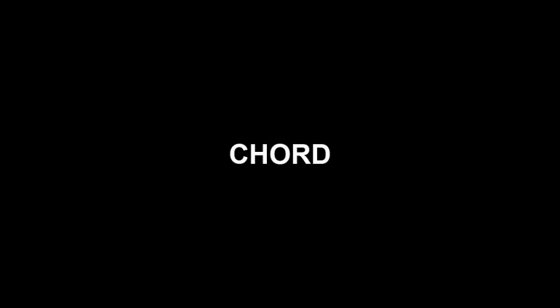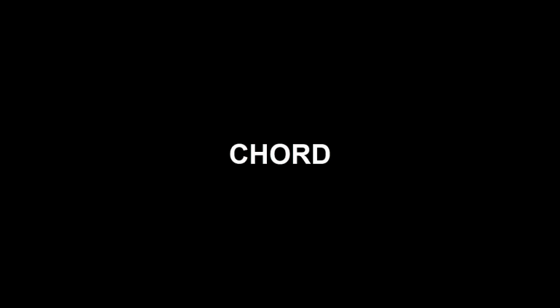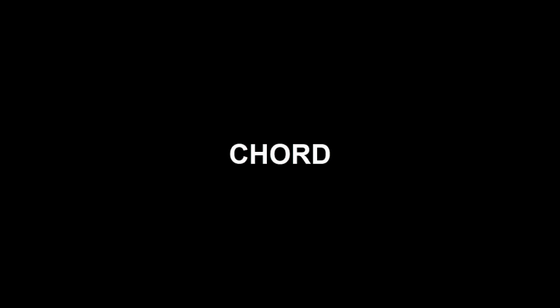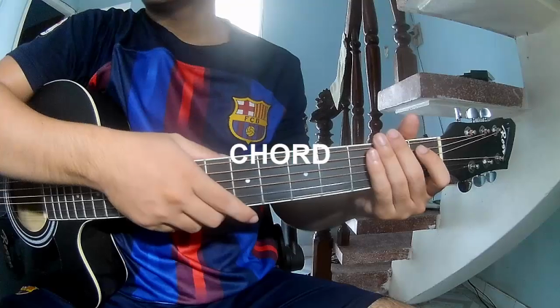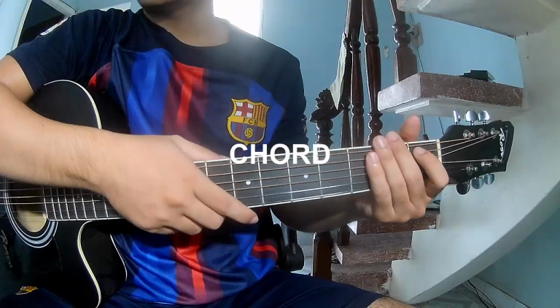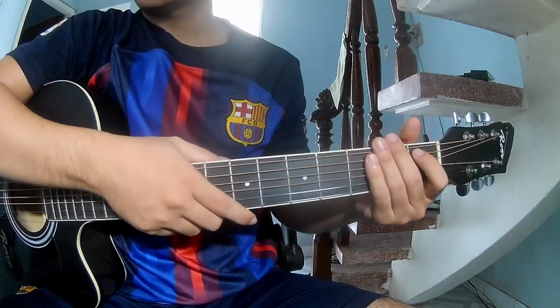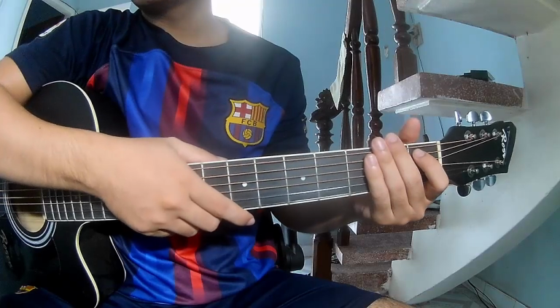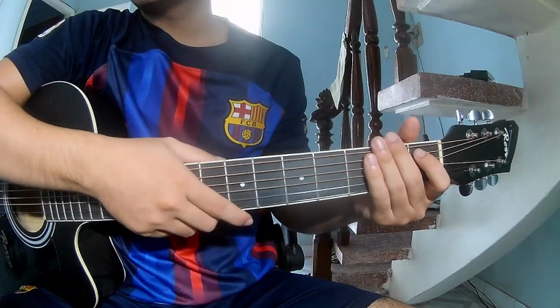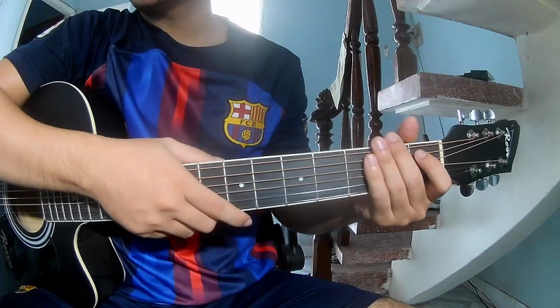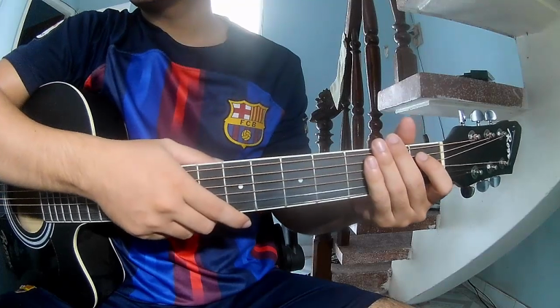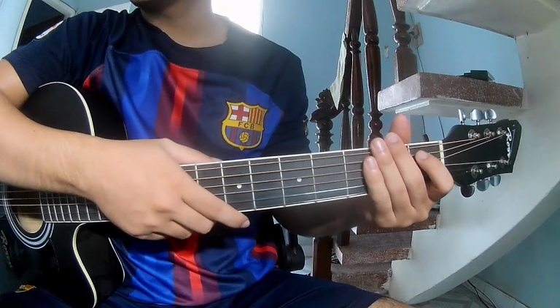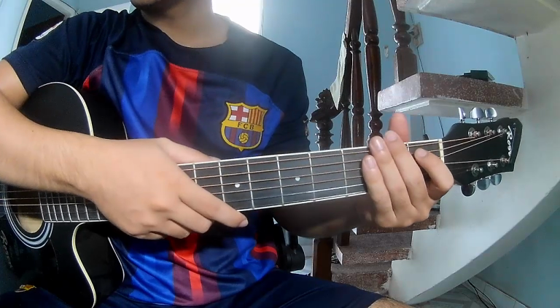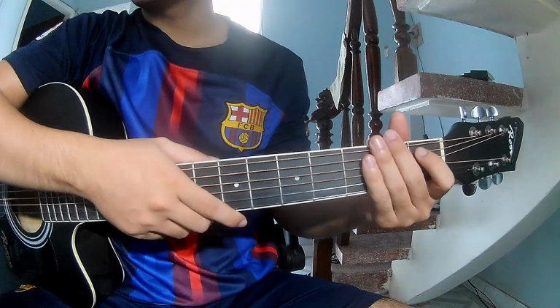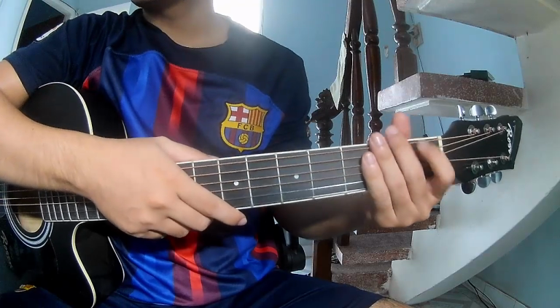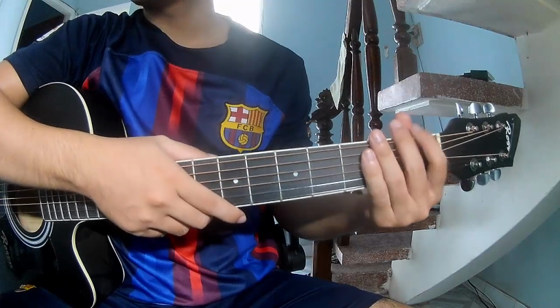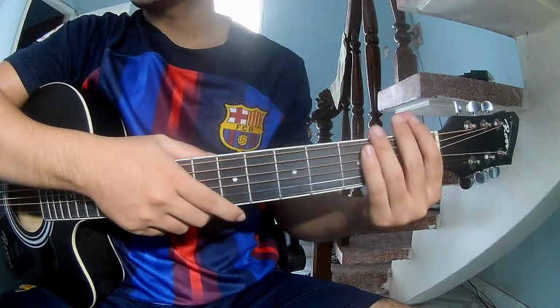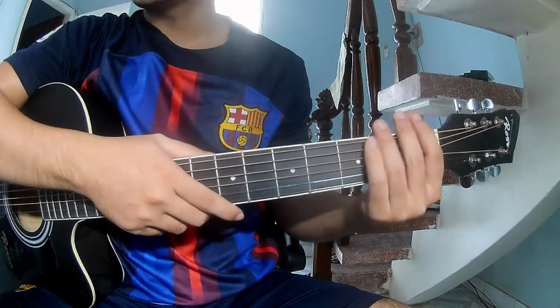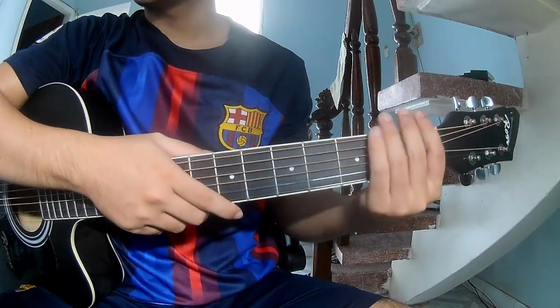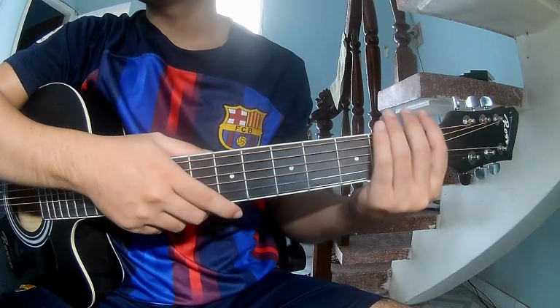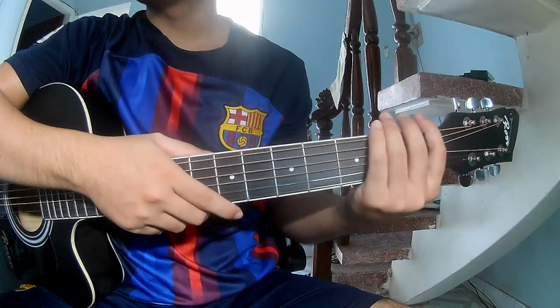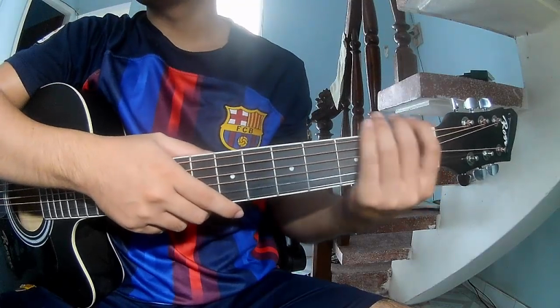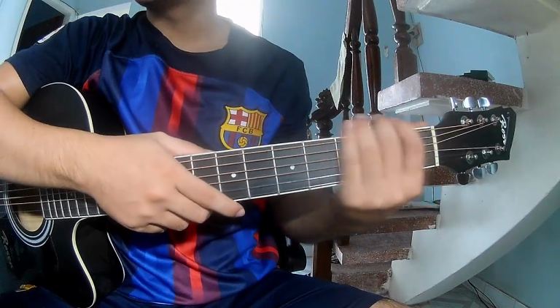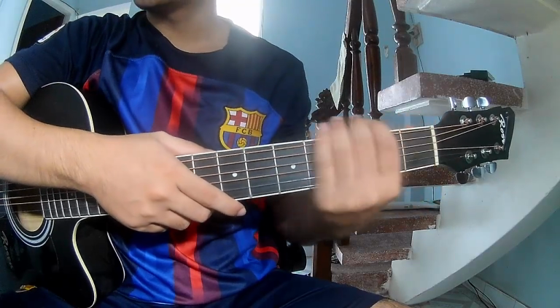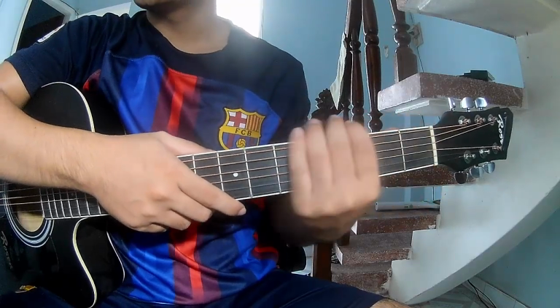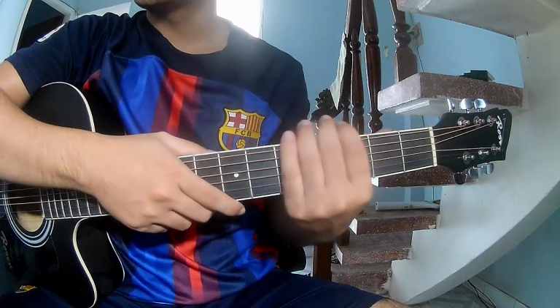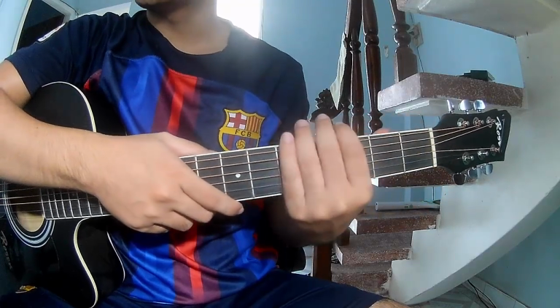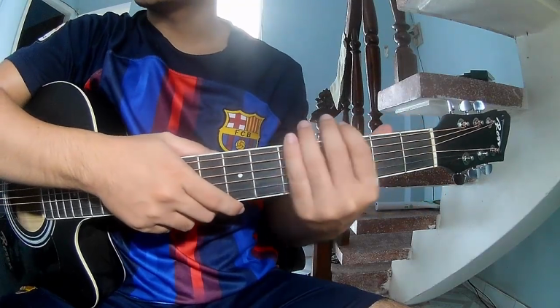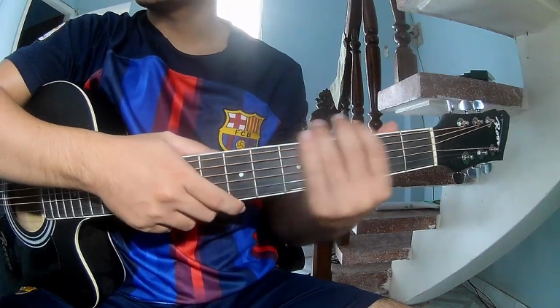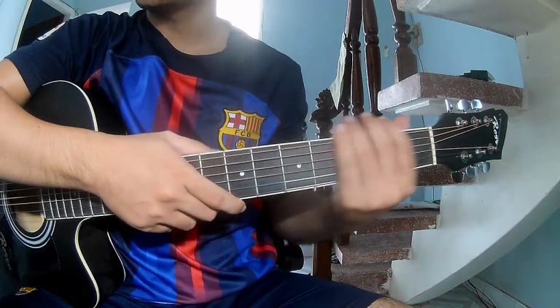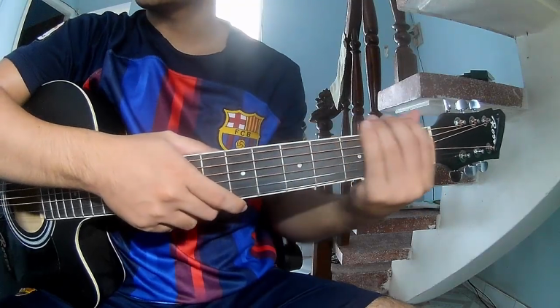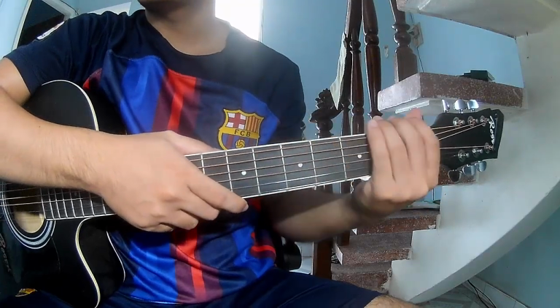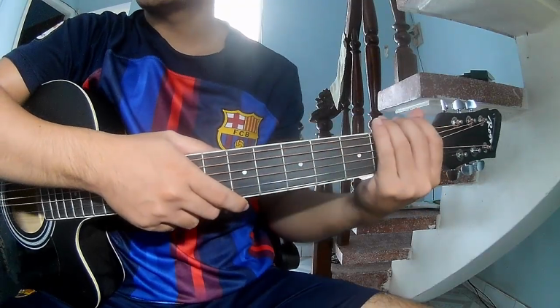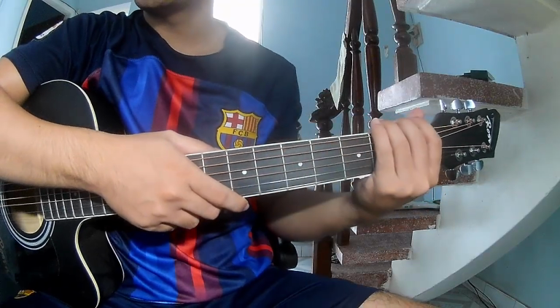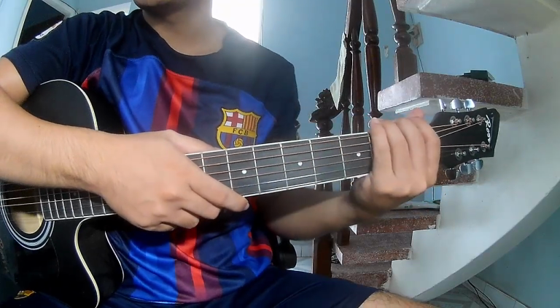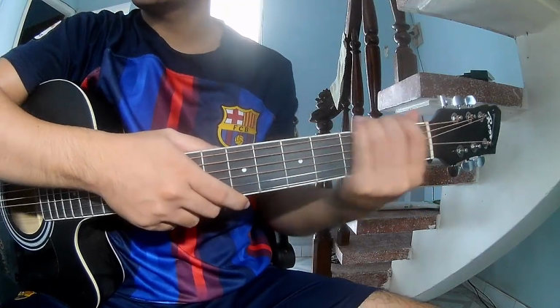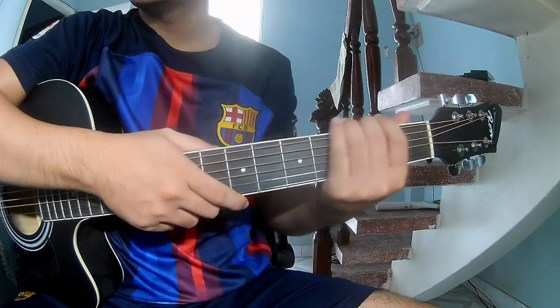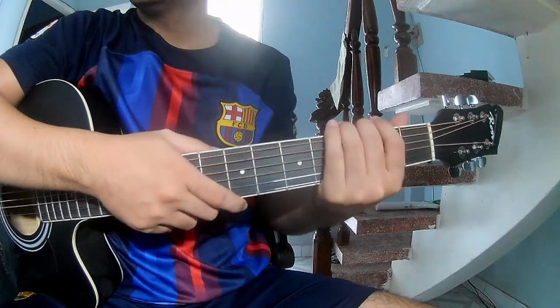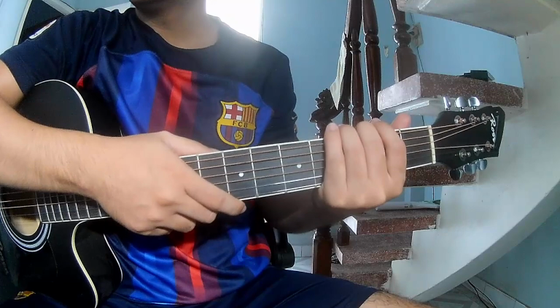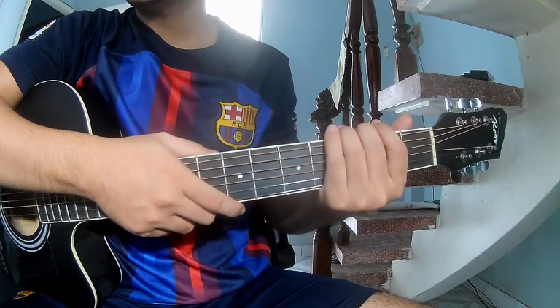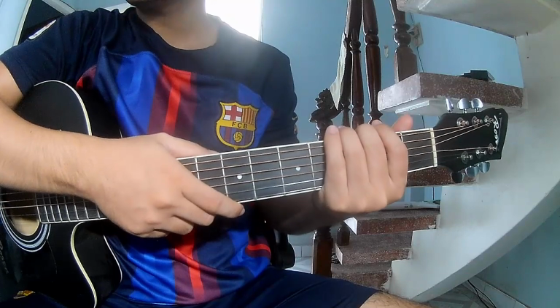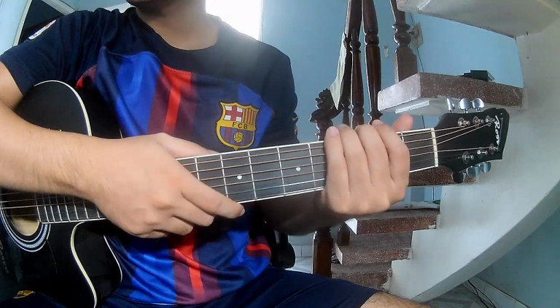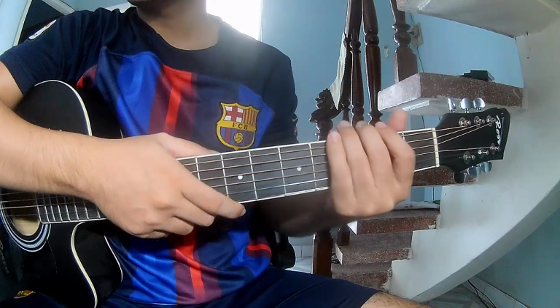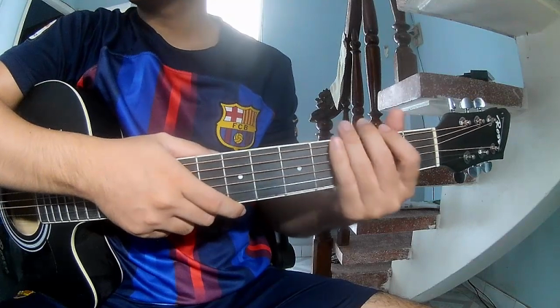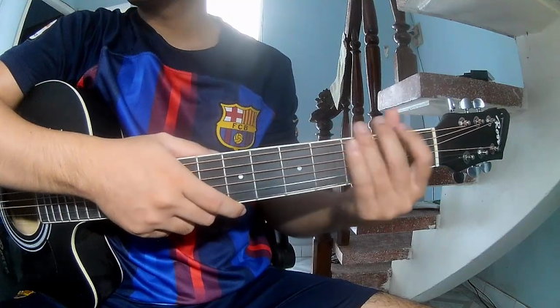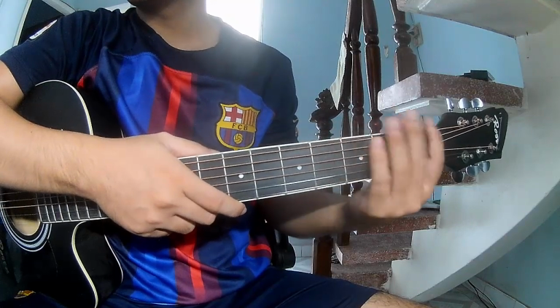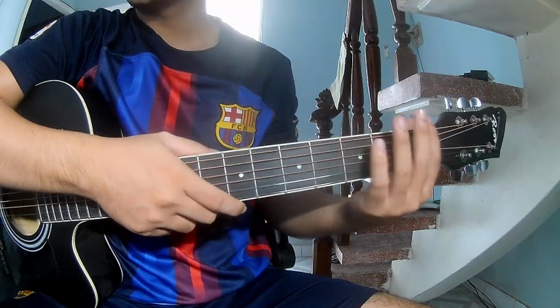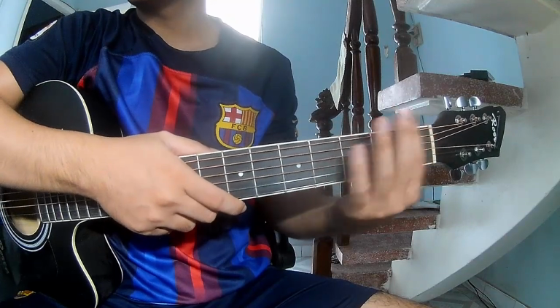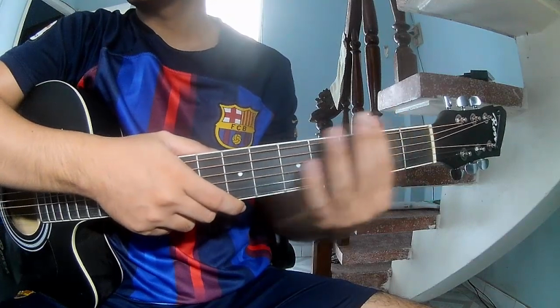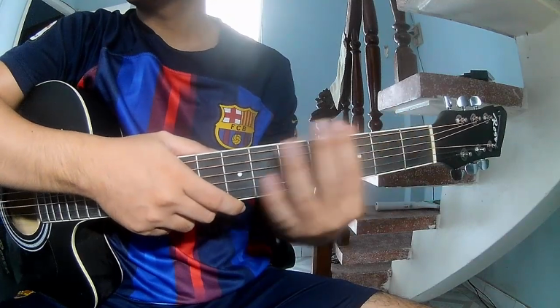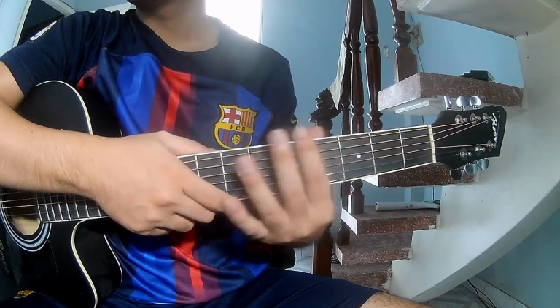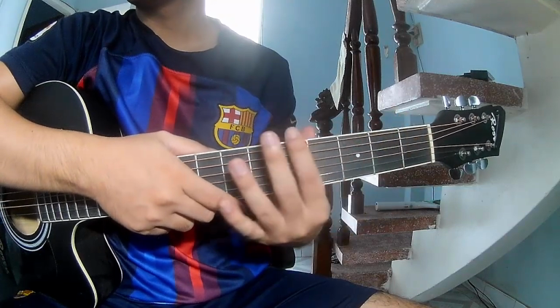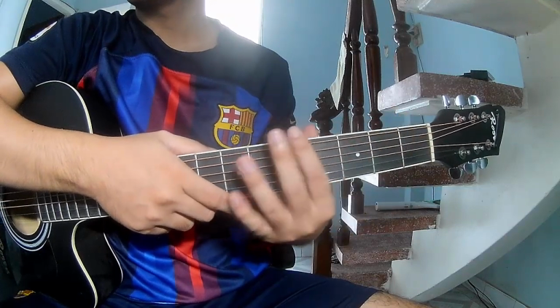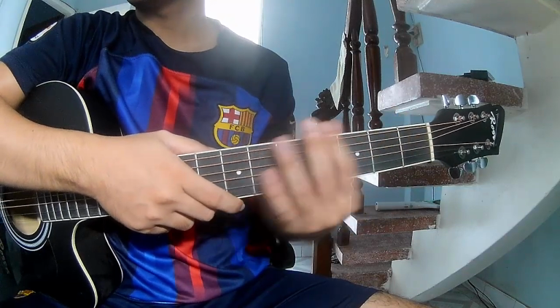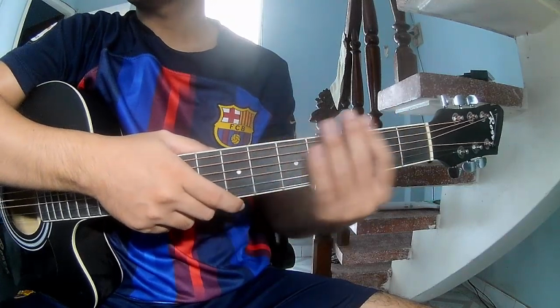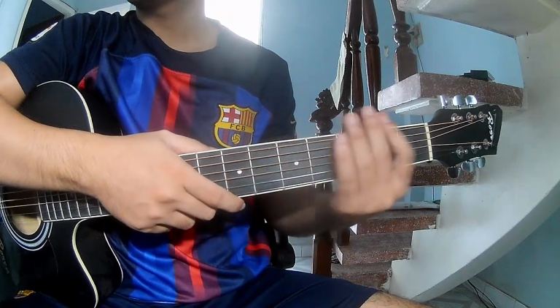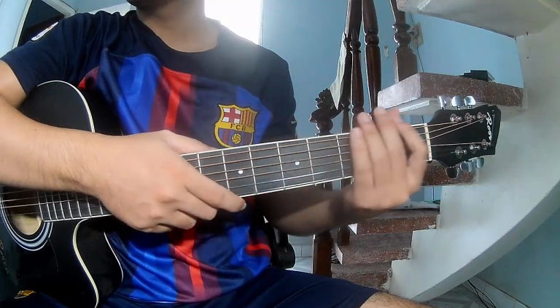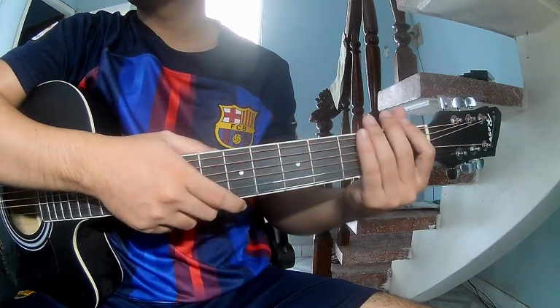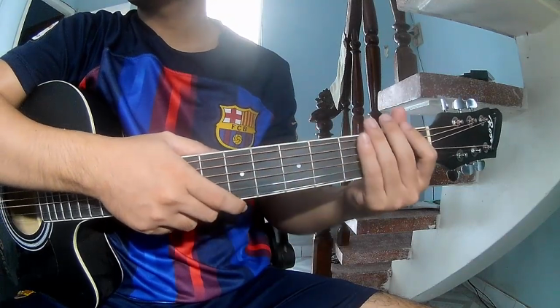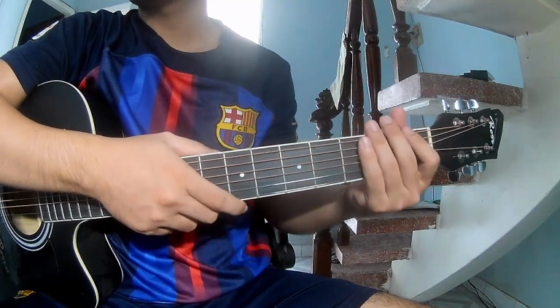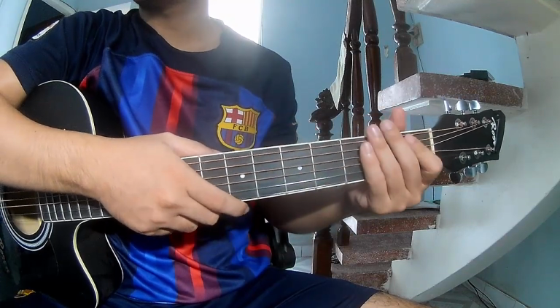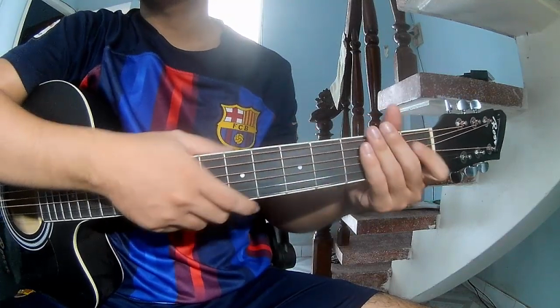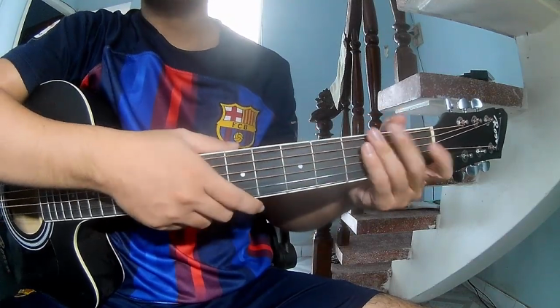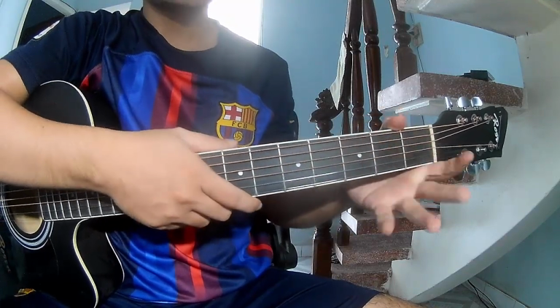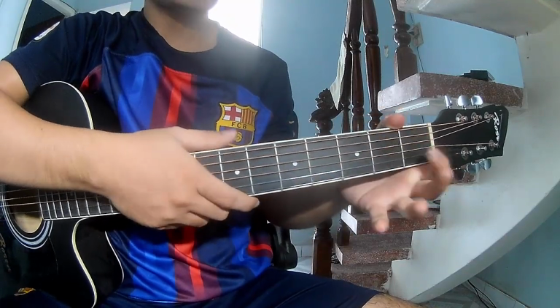Hi everyone, today we'll share how to play guitar star play. First, don't use cable, so call, use this song A.